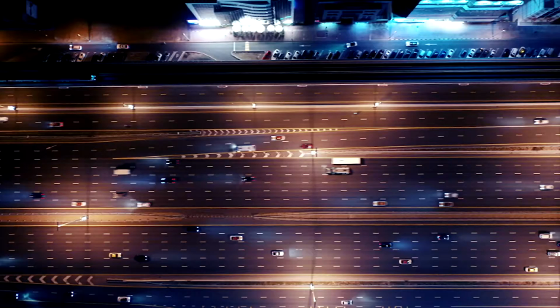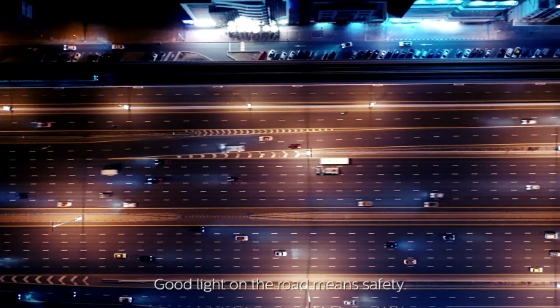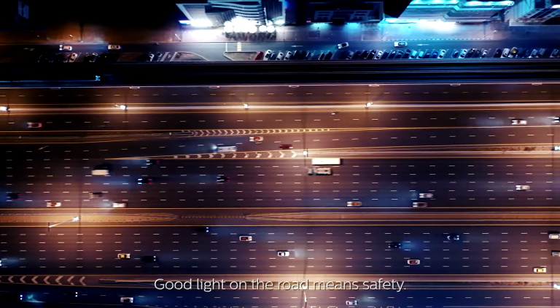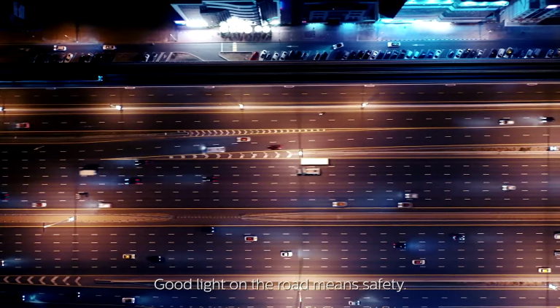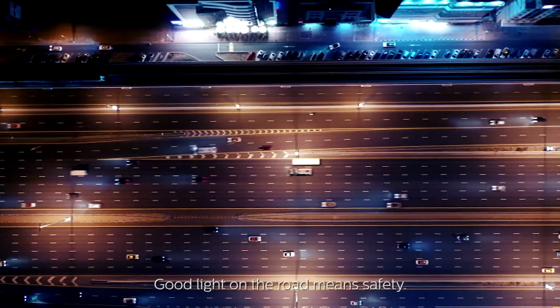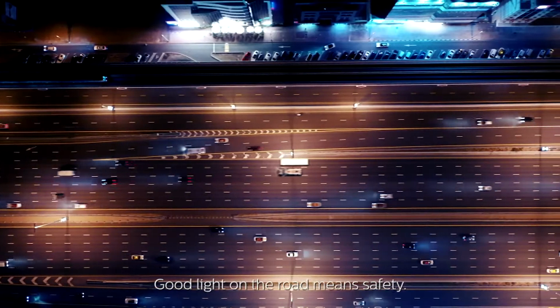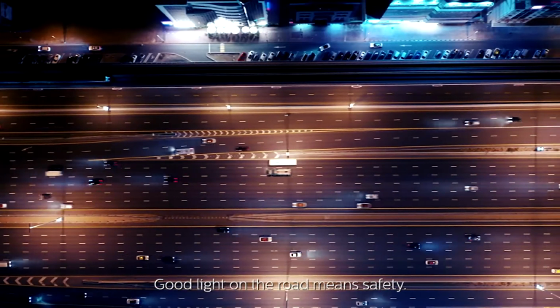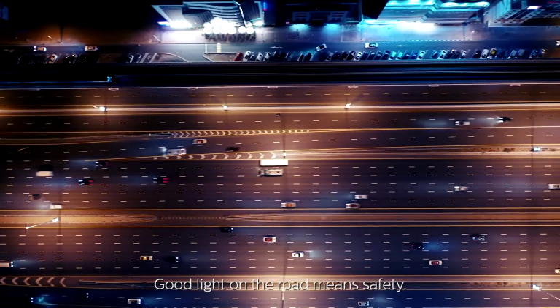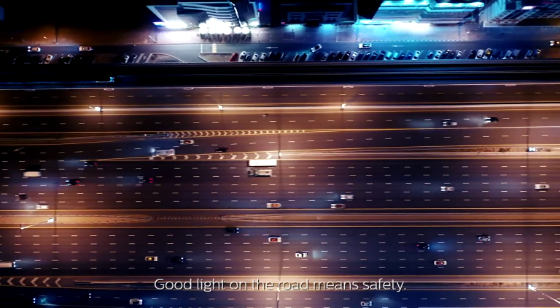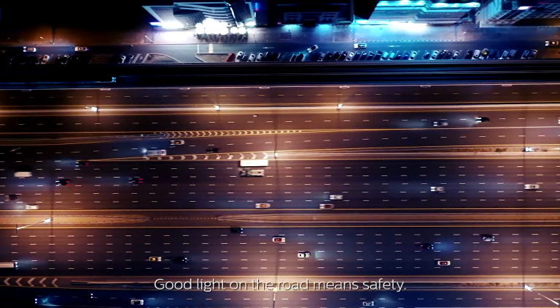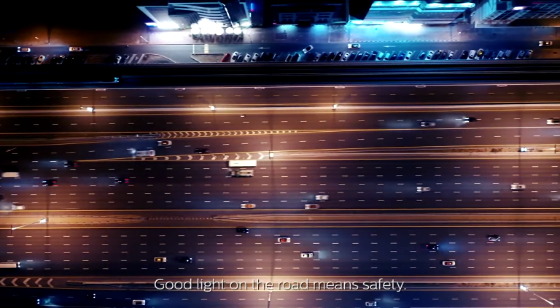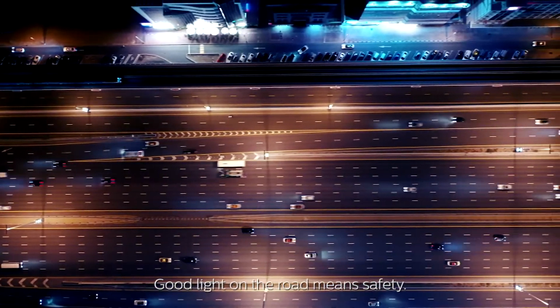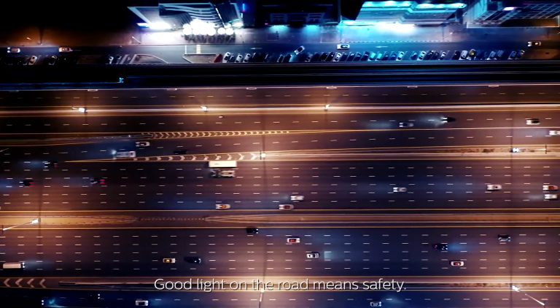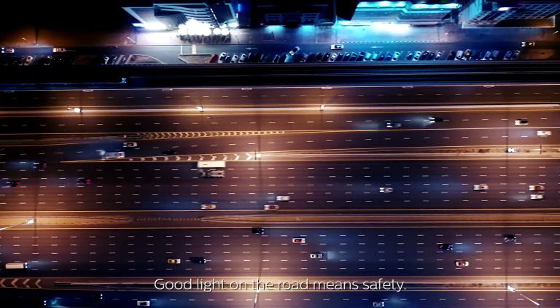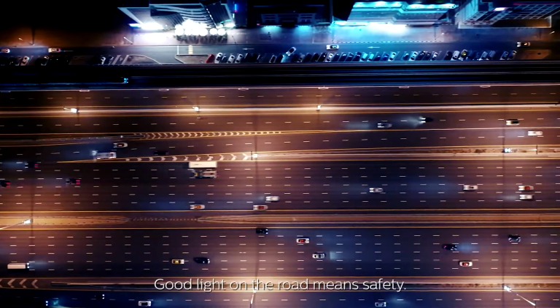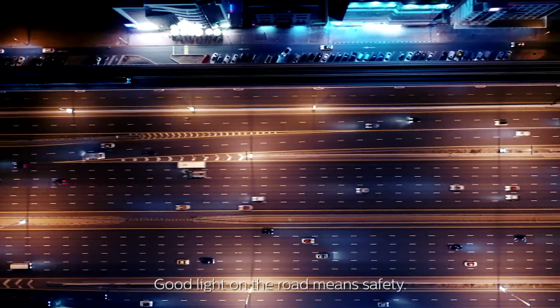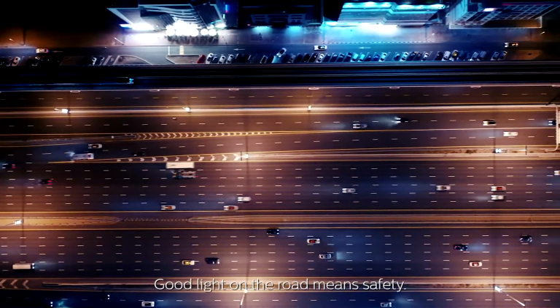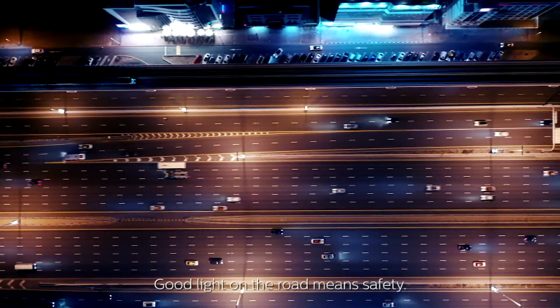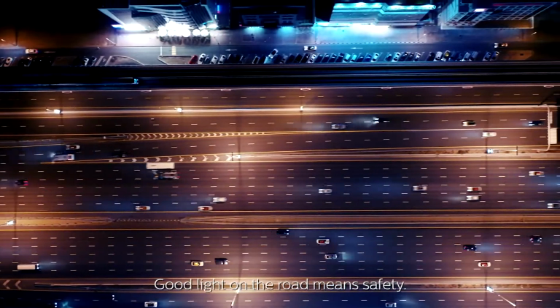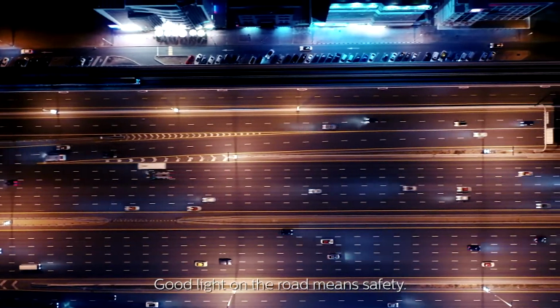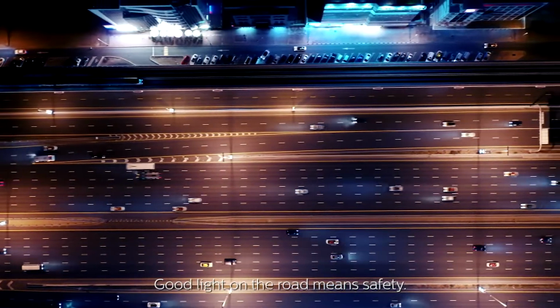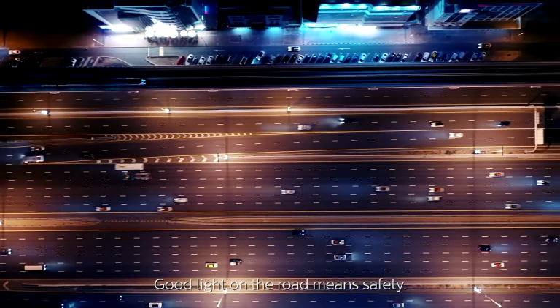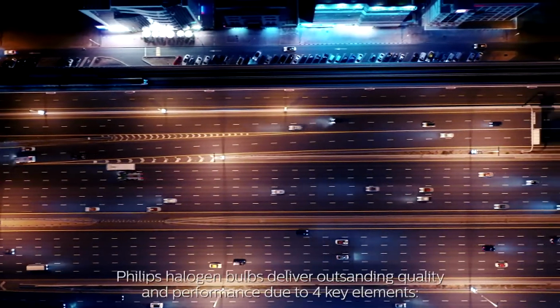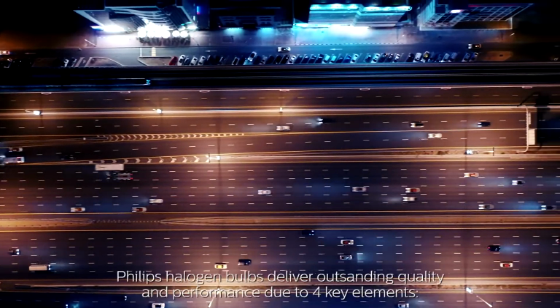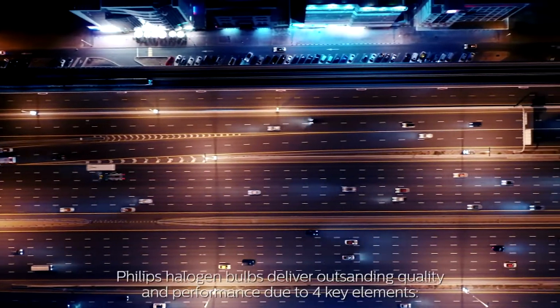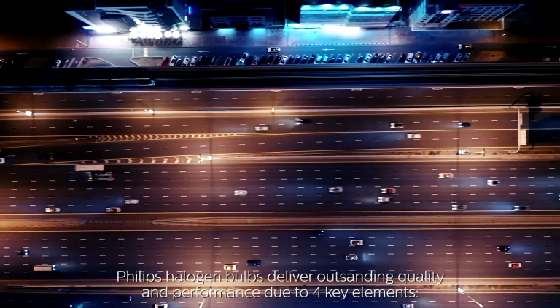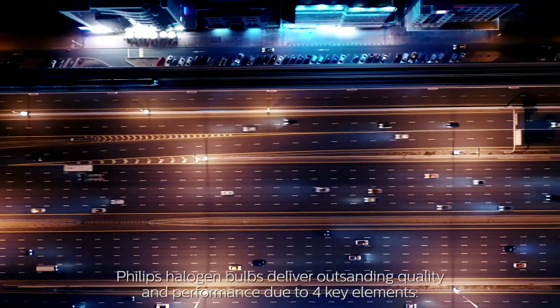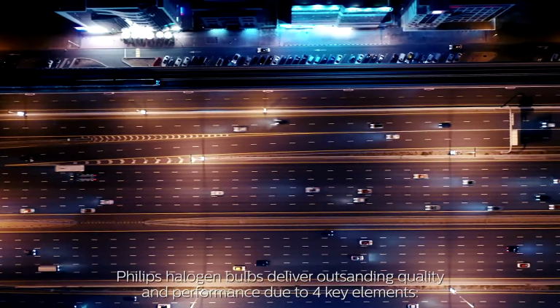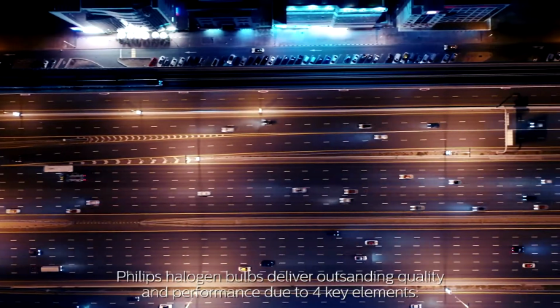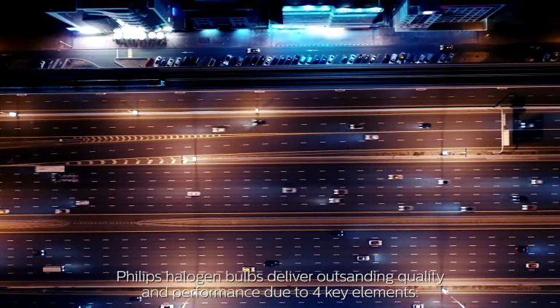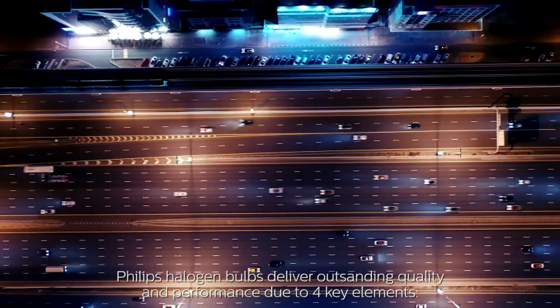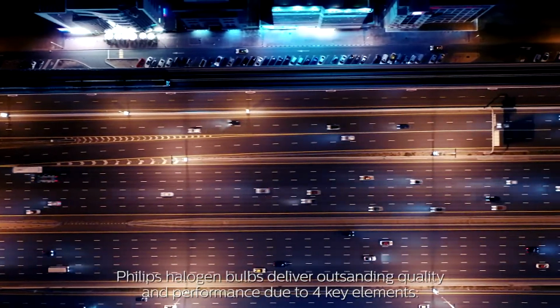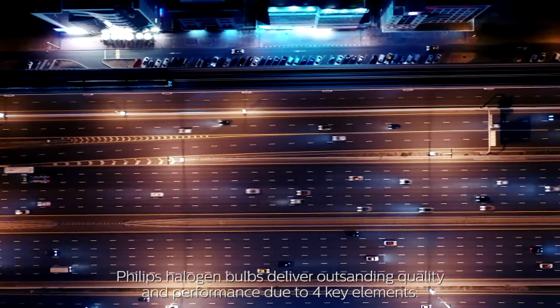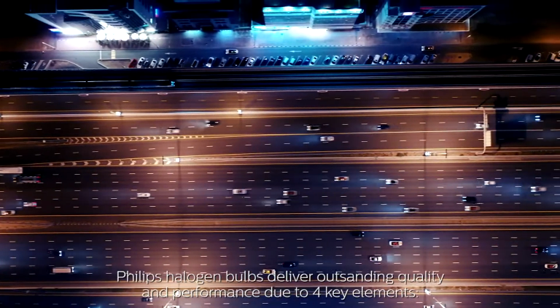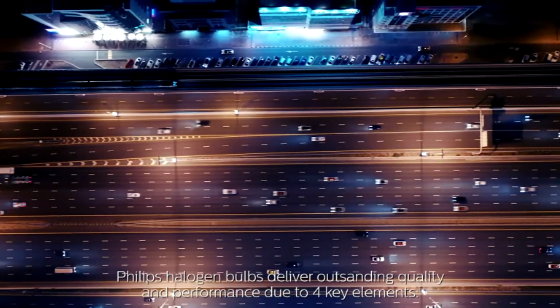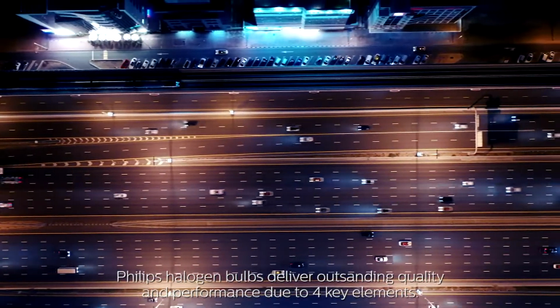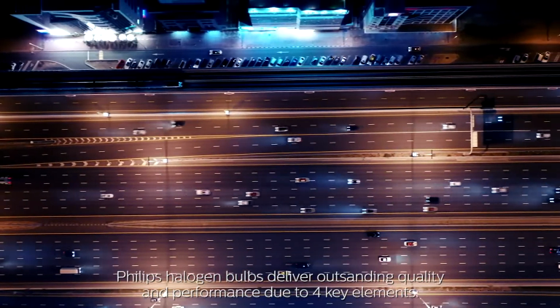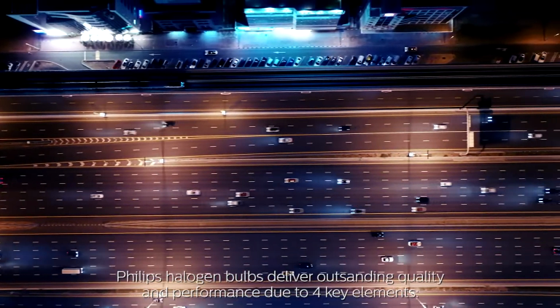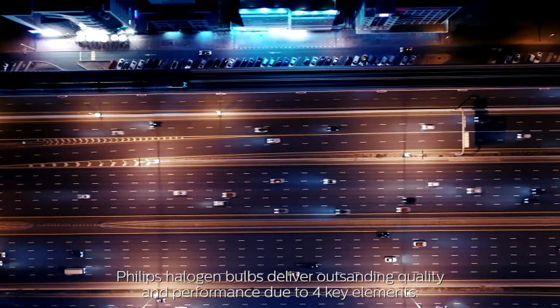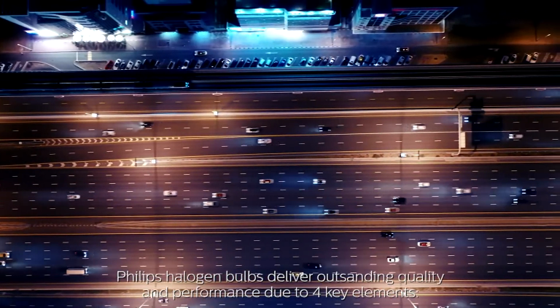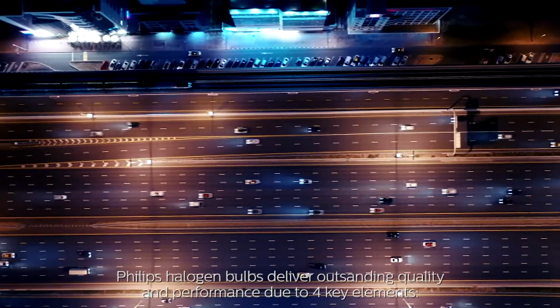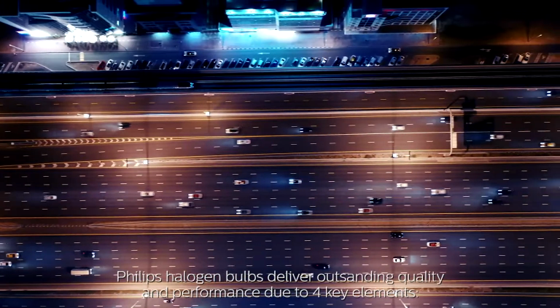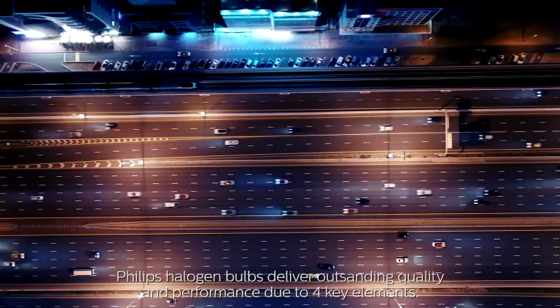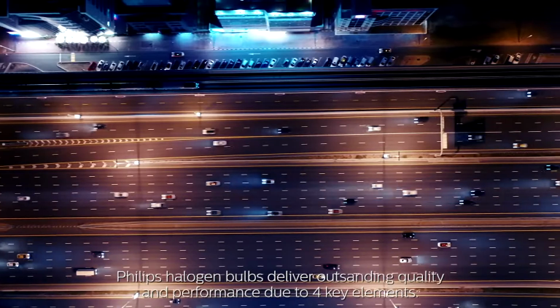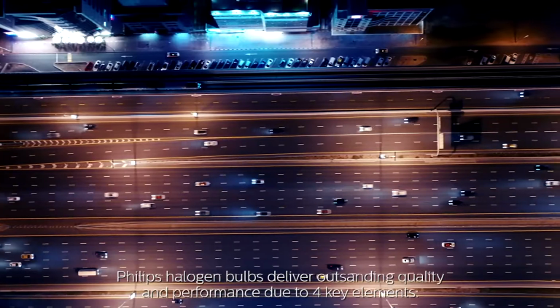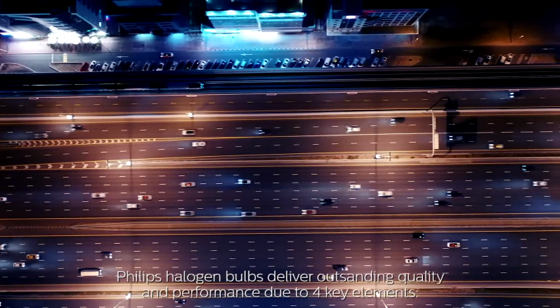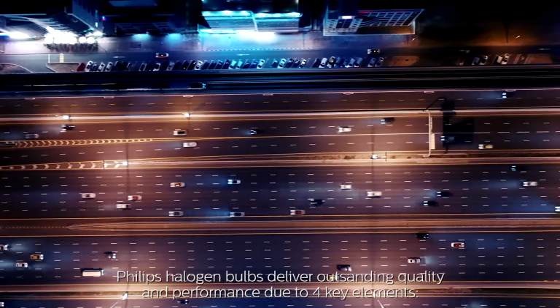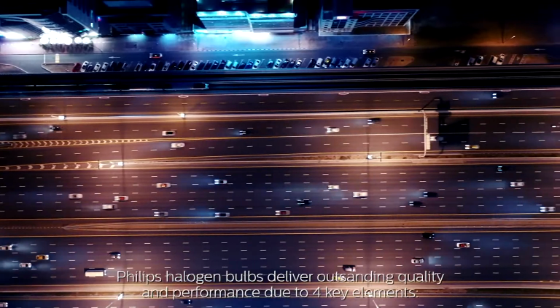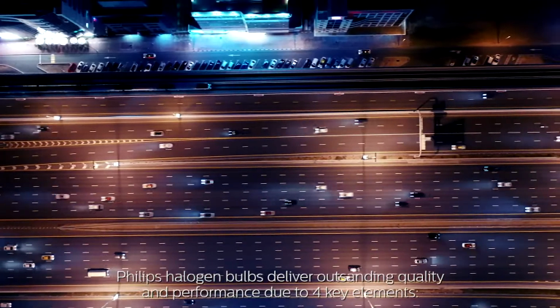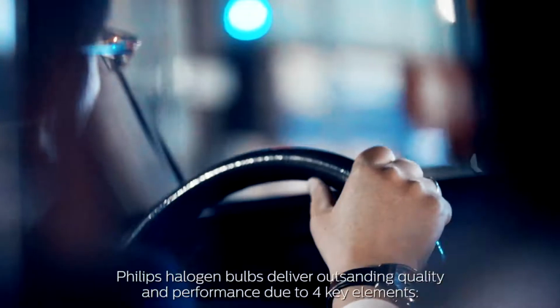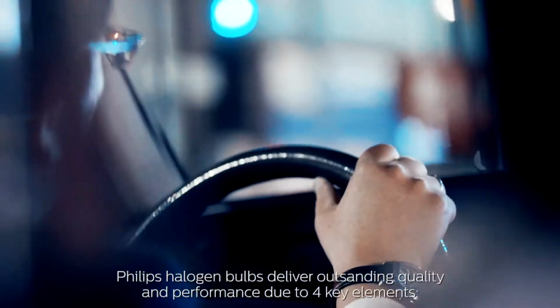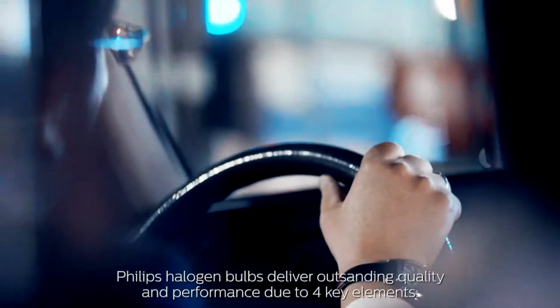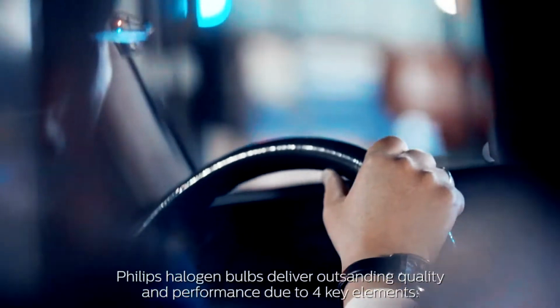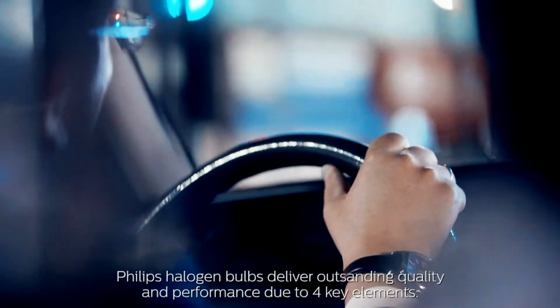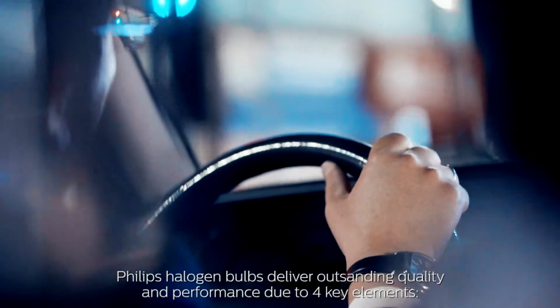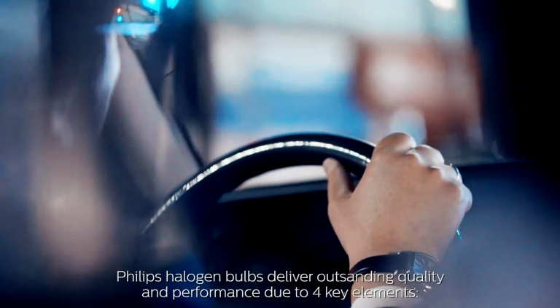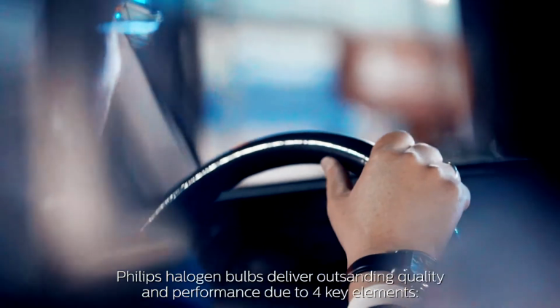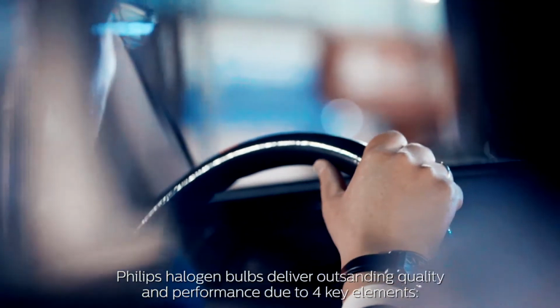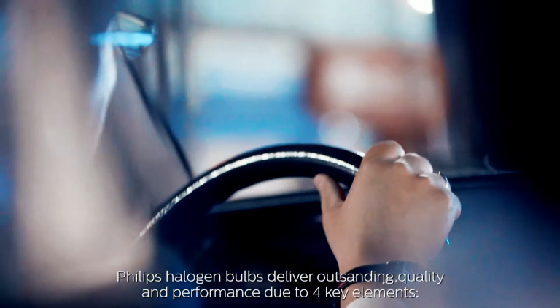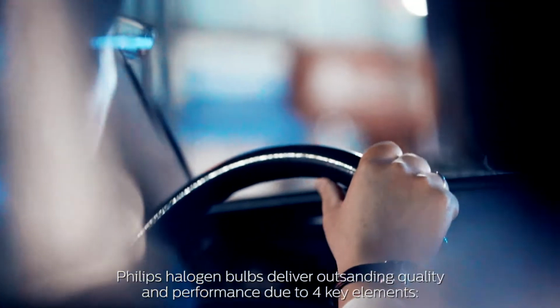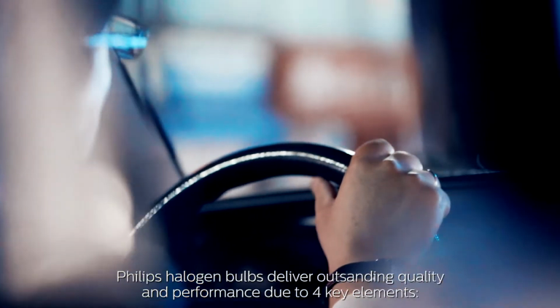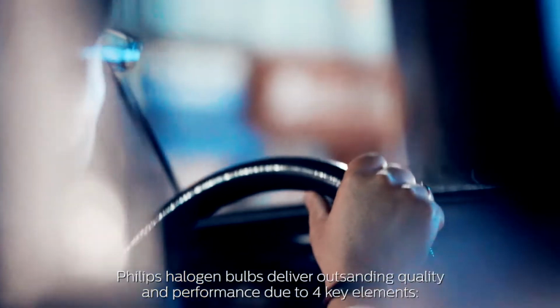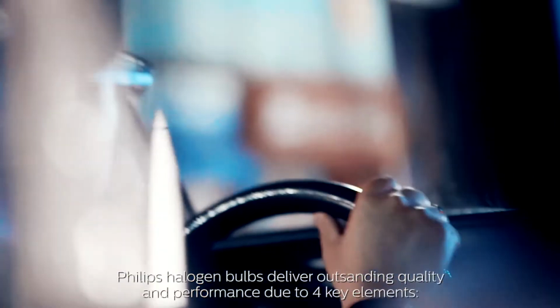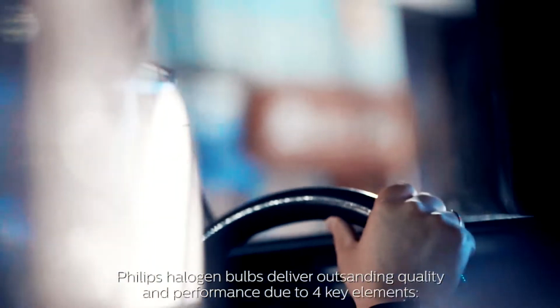Good light on the road means safety. Philips Halogen Bulbs deliver outstanding quality and performance due to four key elements: filament, glass, gas composition, and coating.